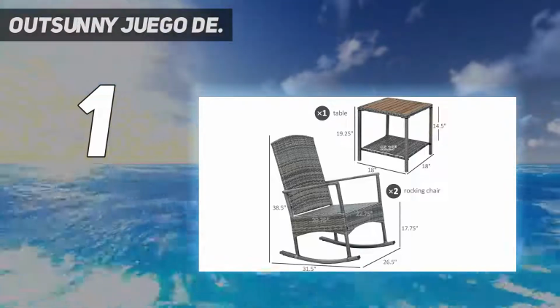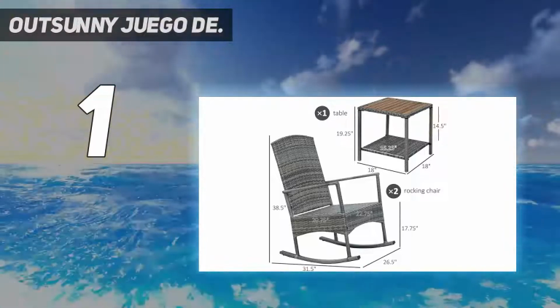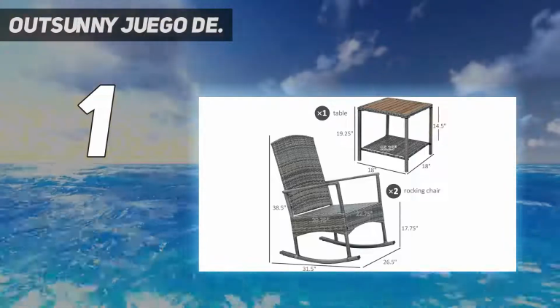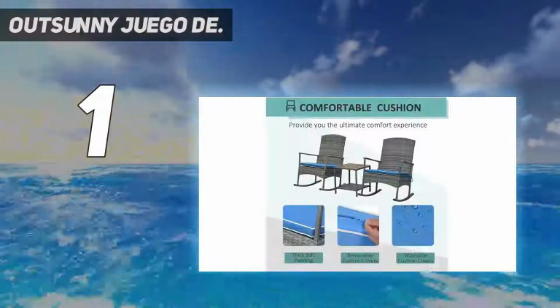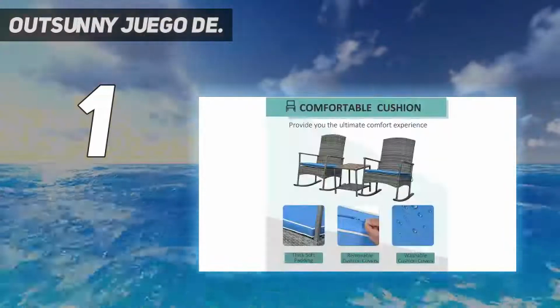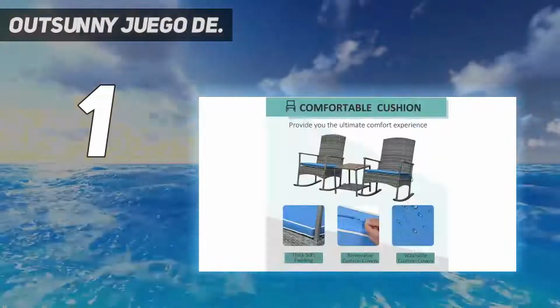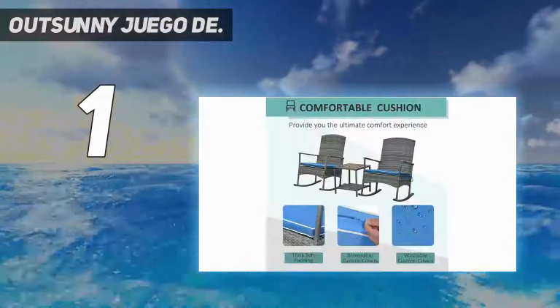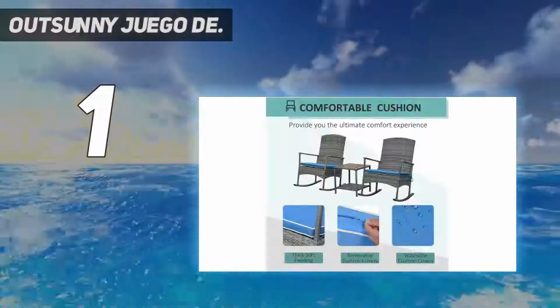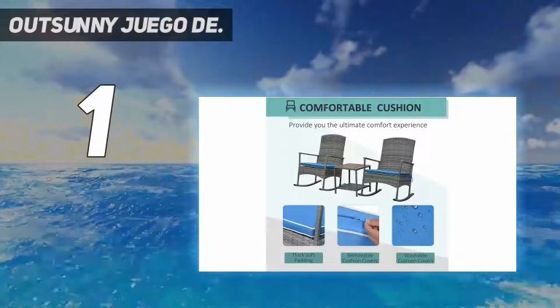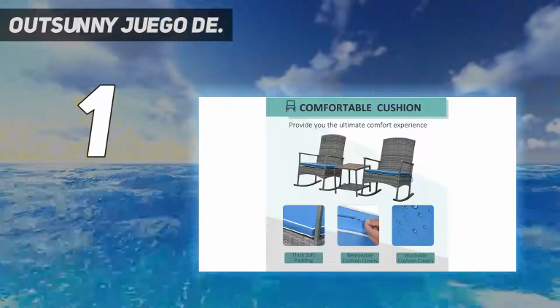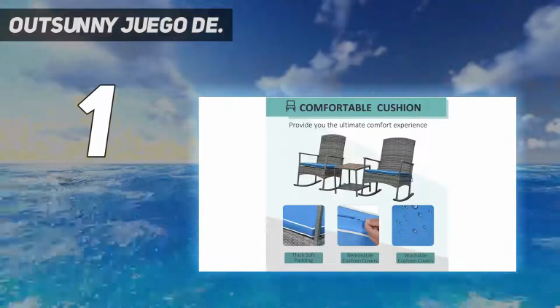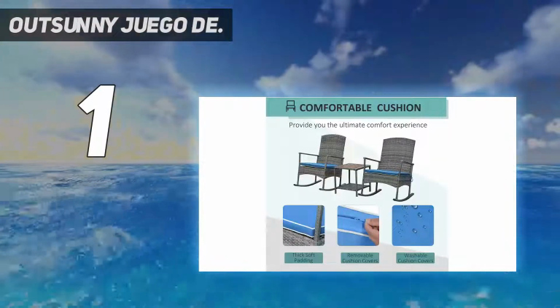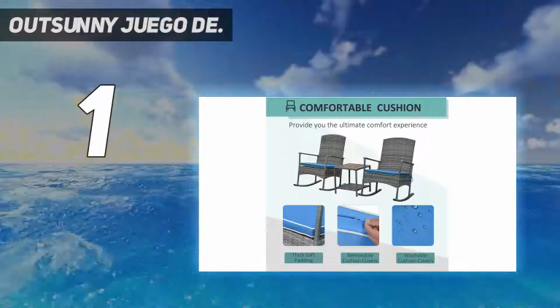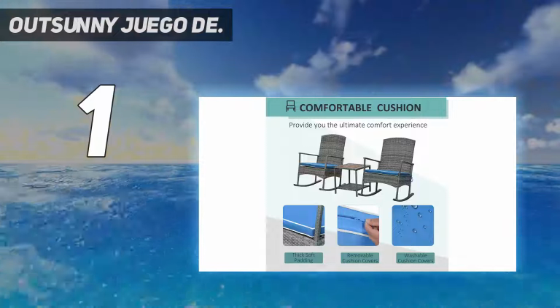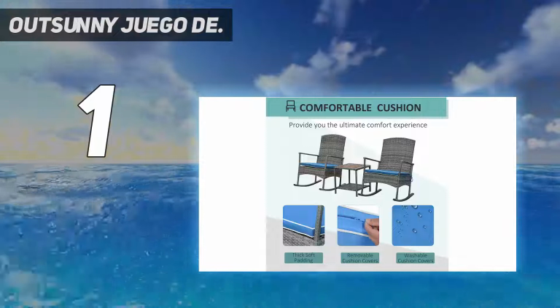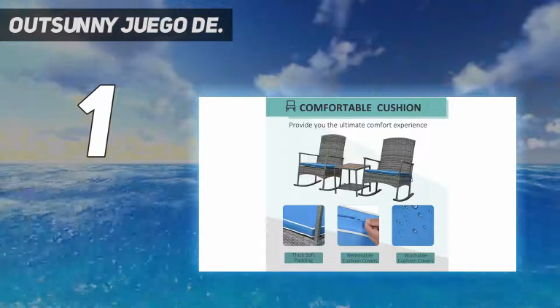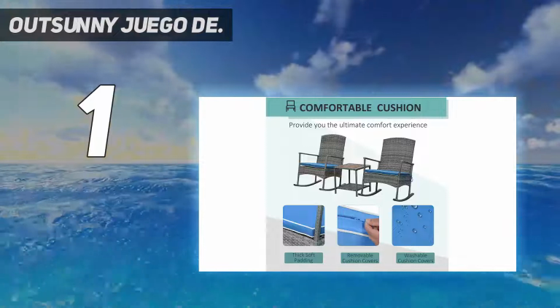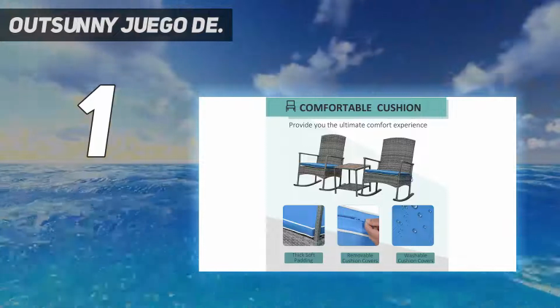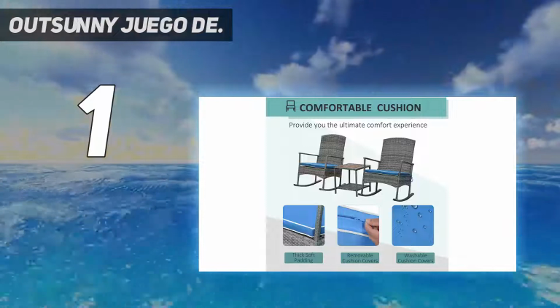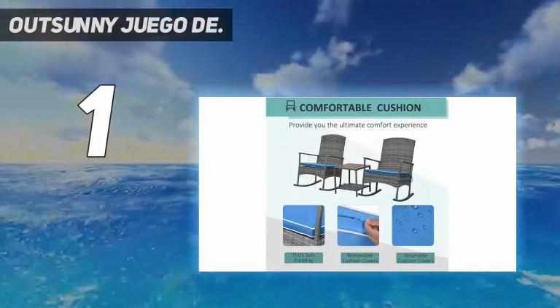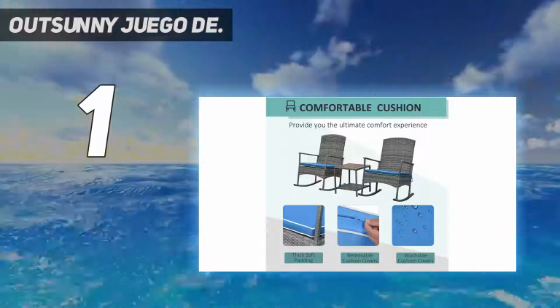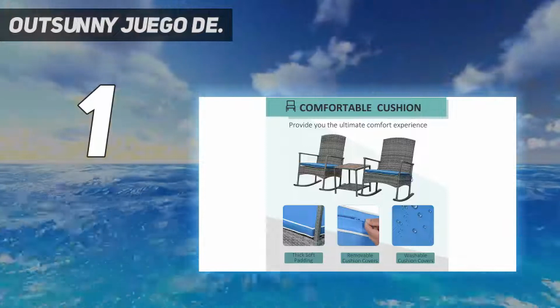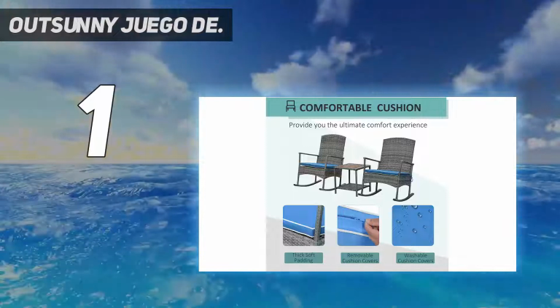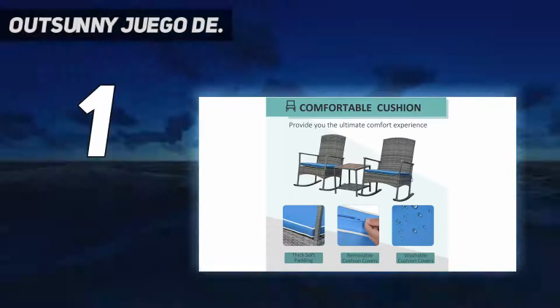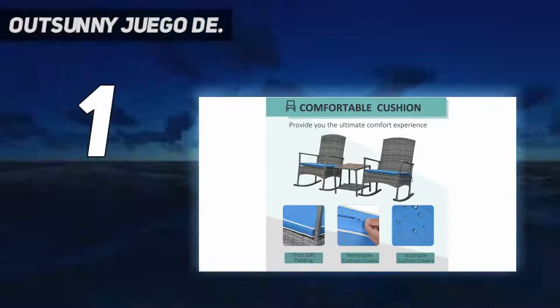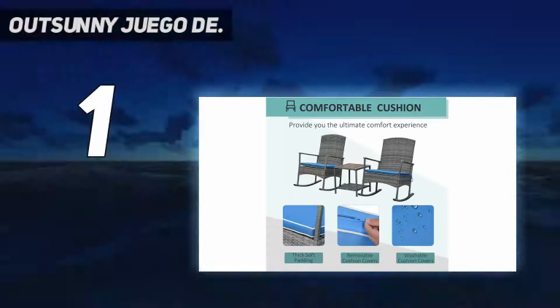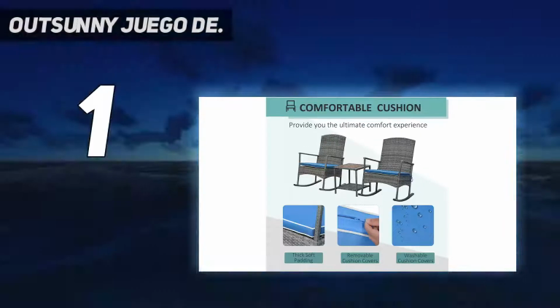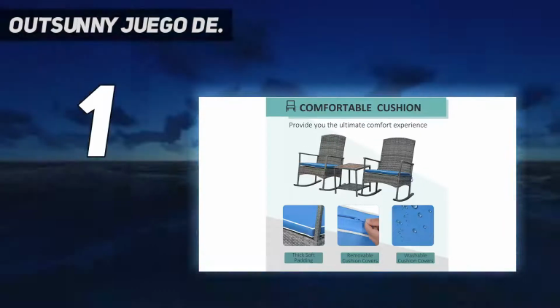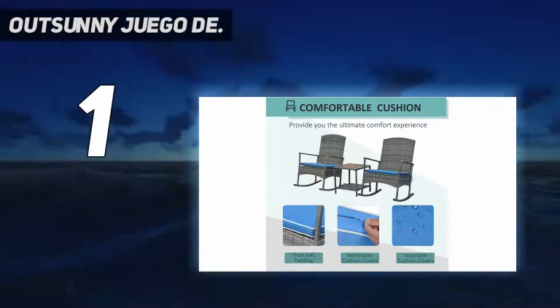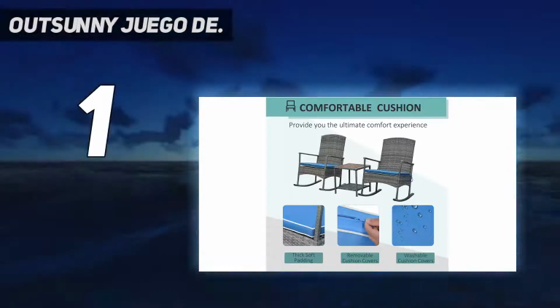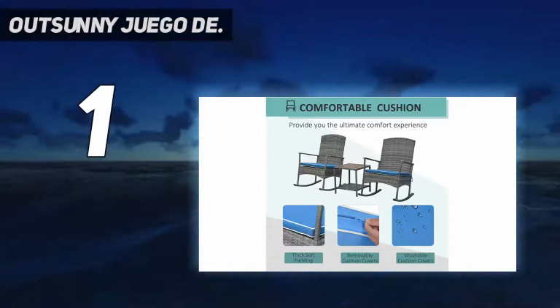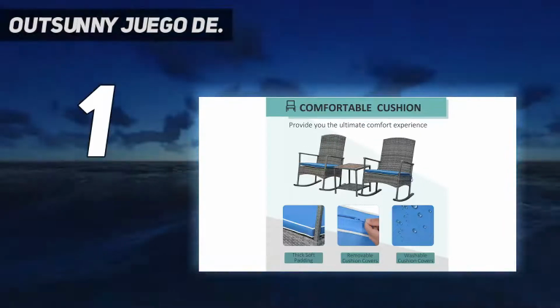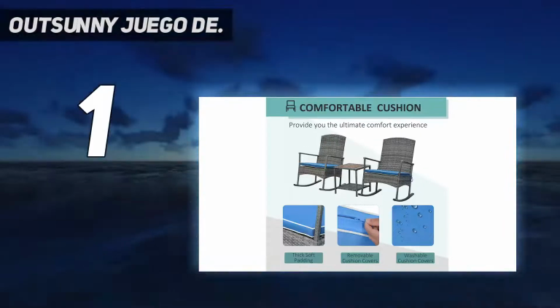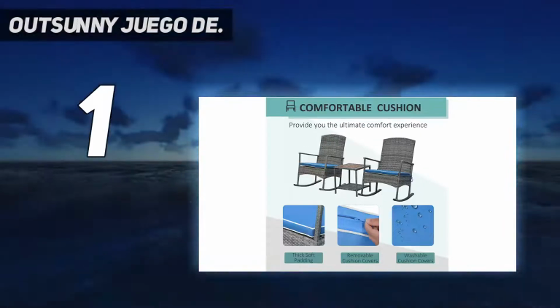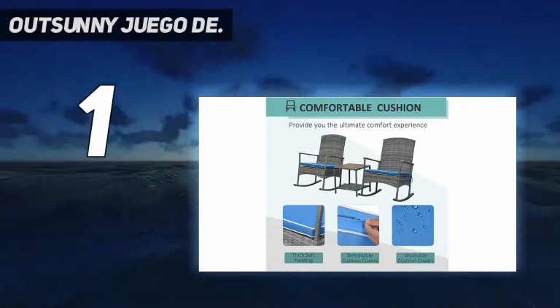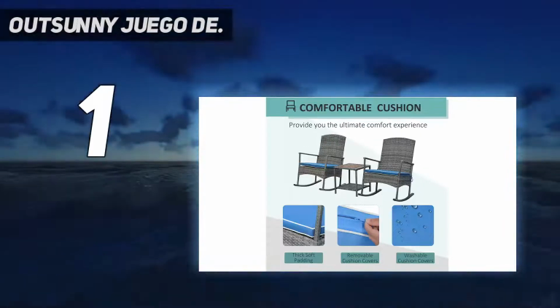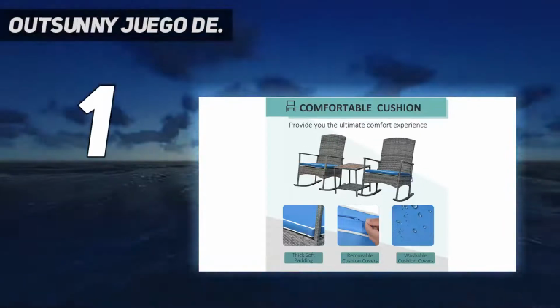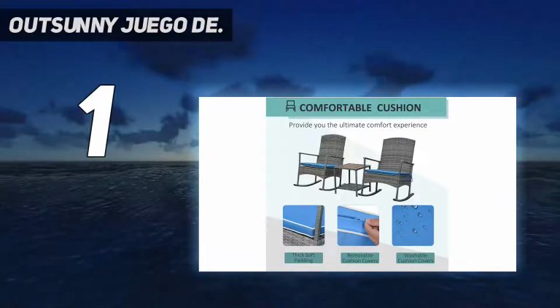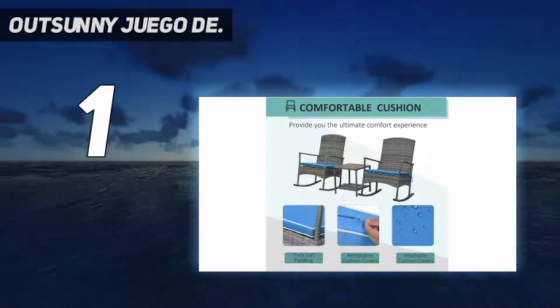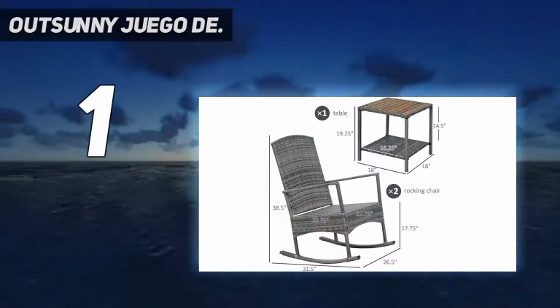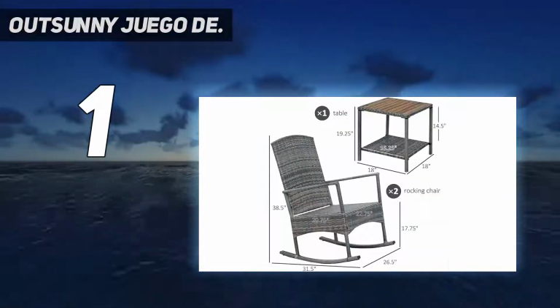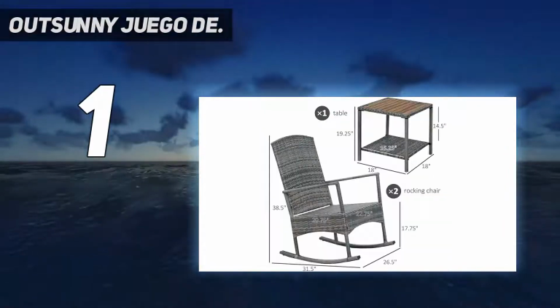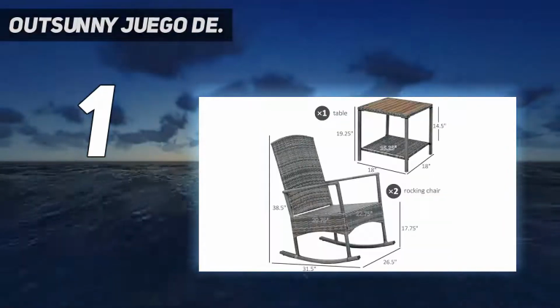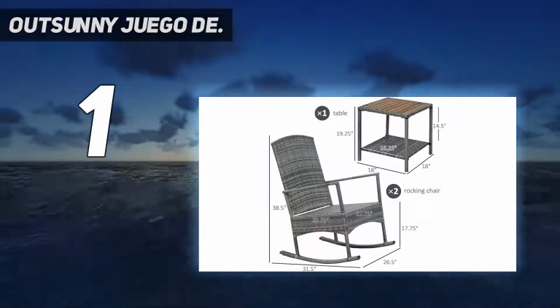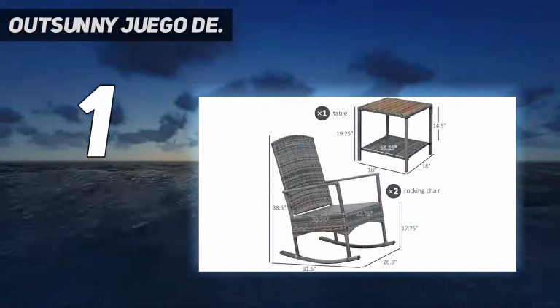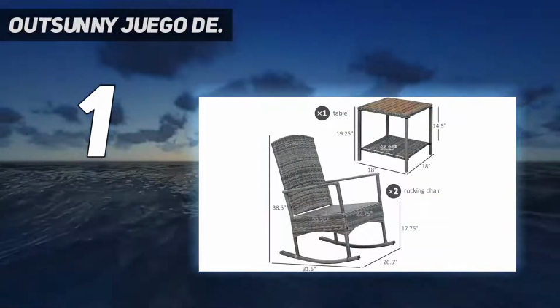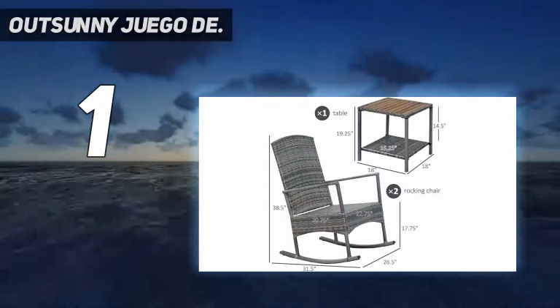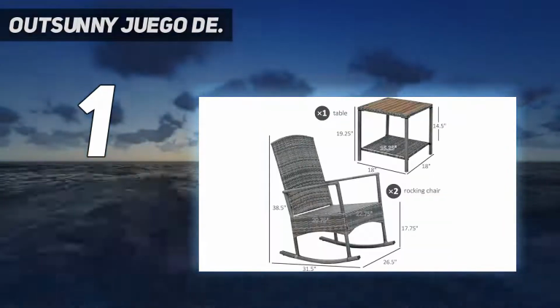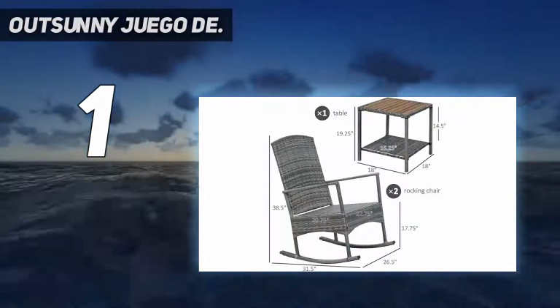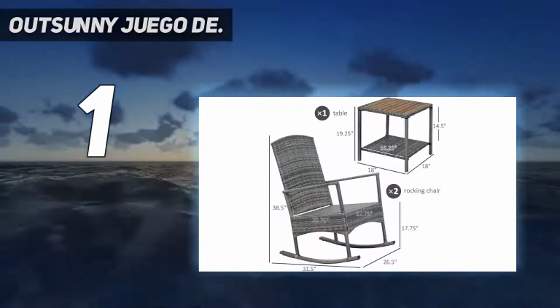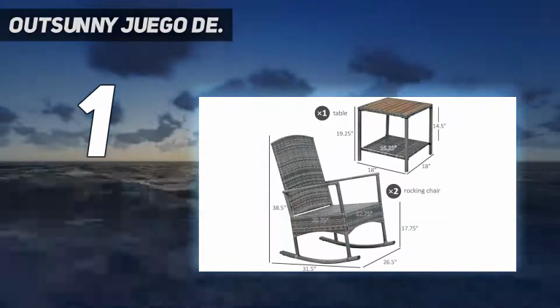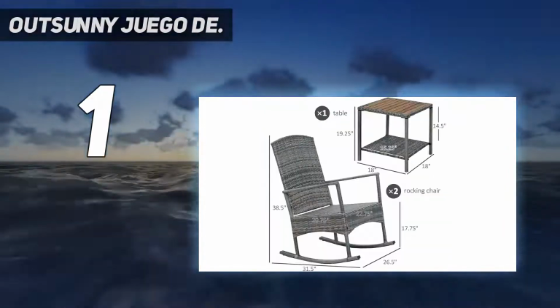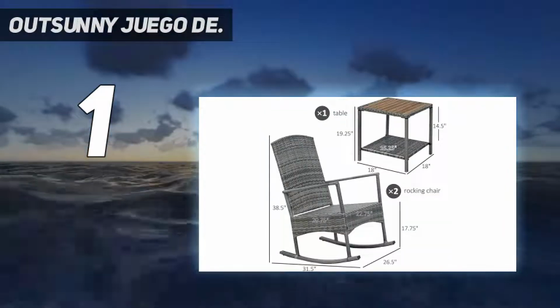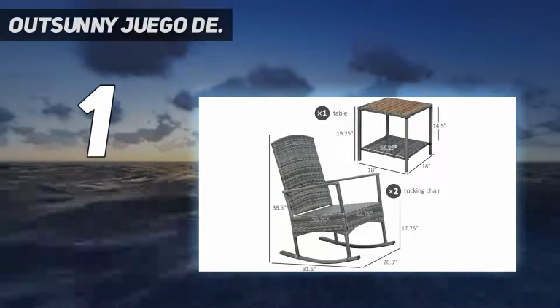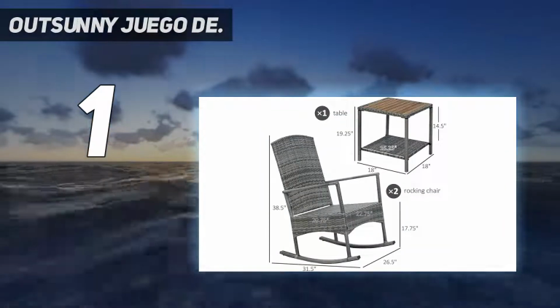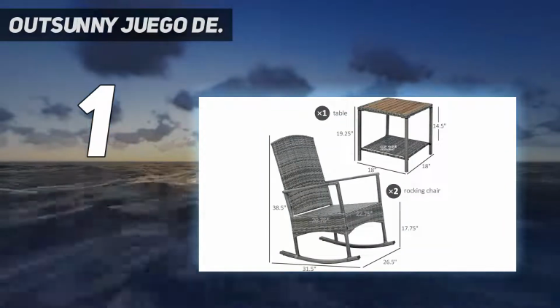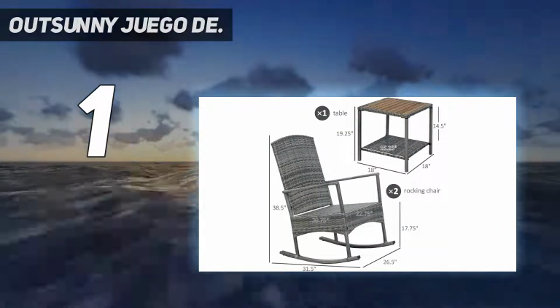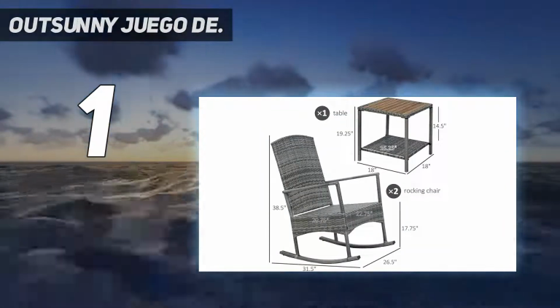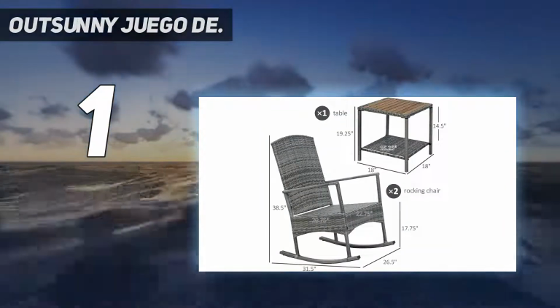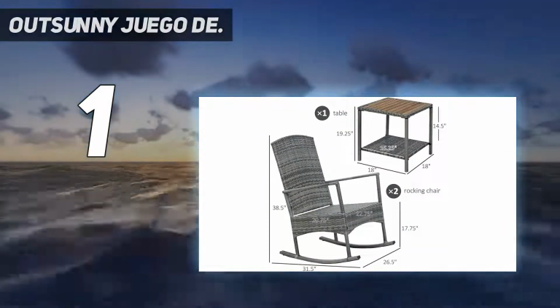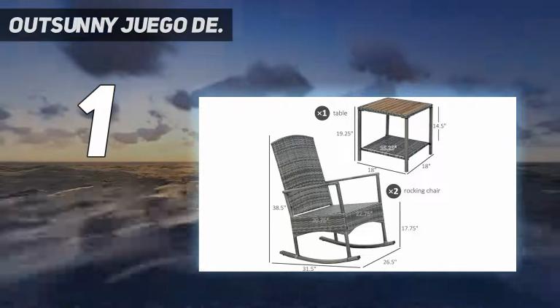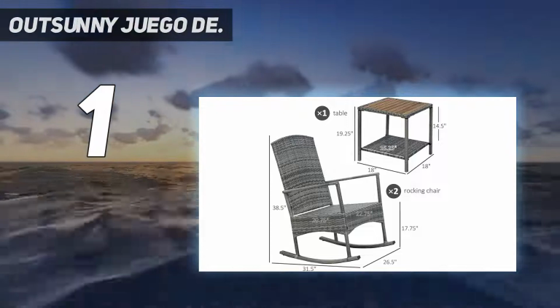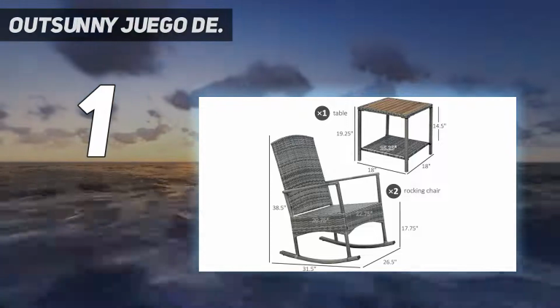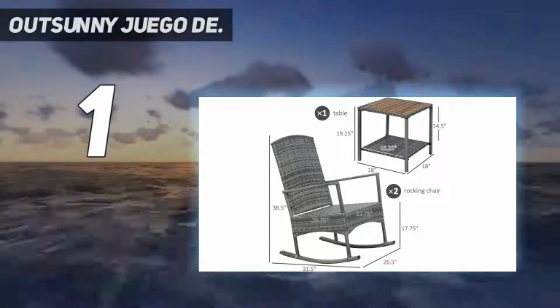Proporciona un lugar de descanso relajado, añade encanto a tu parque, patio y jardín trasero.